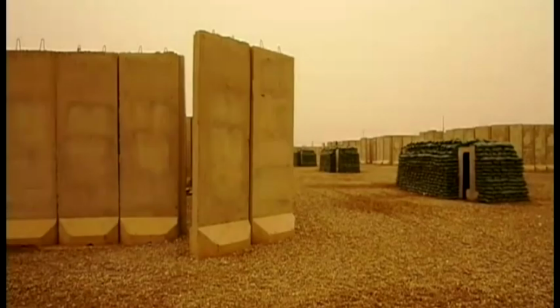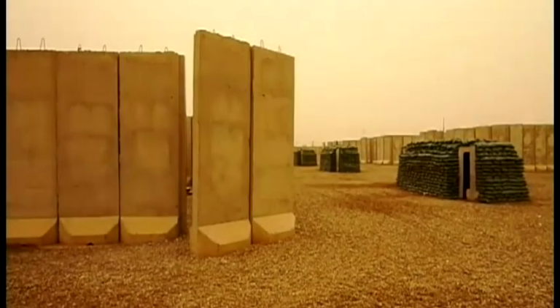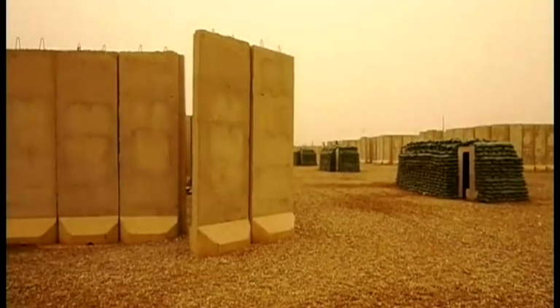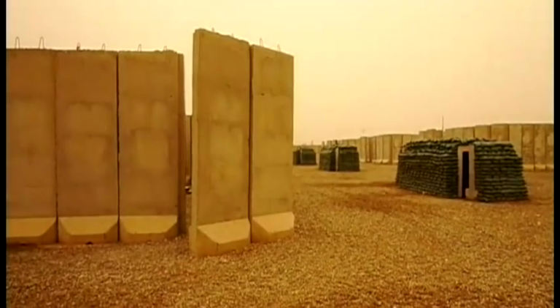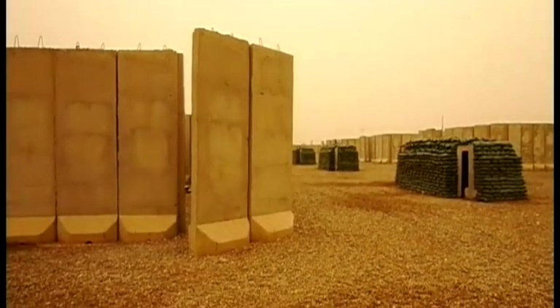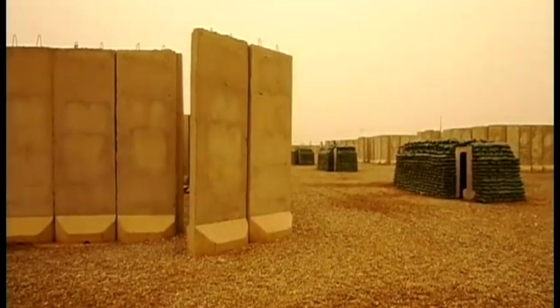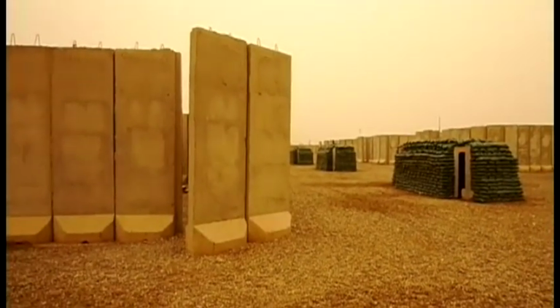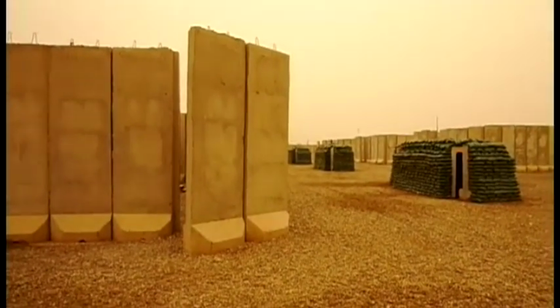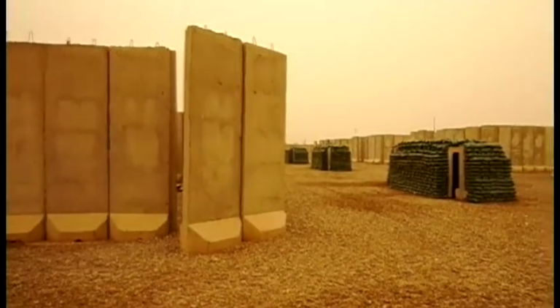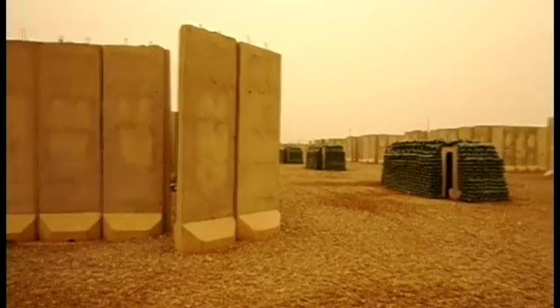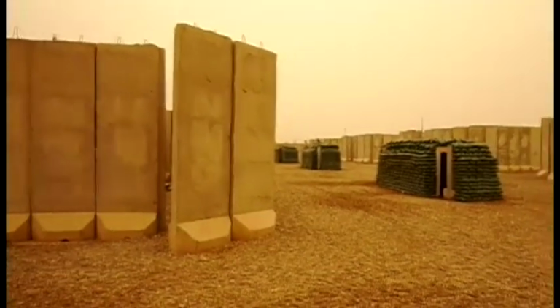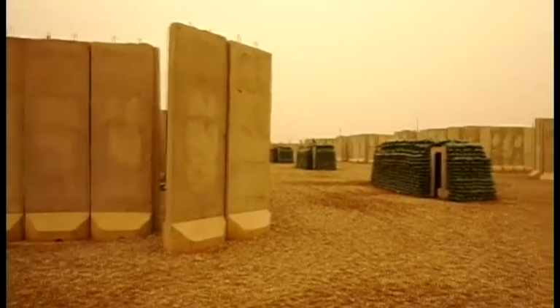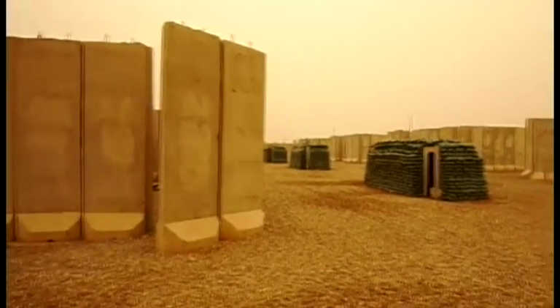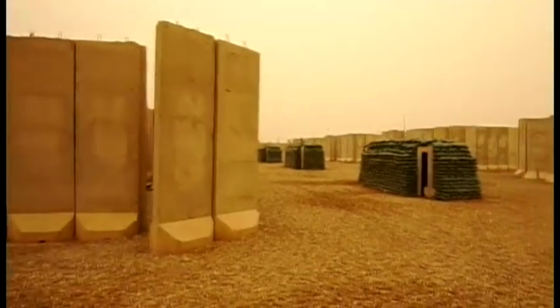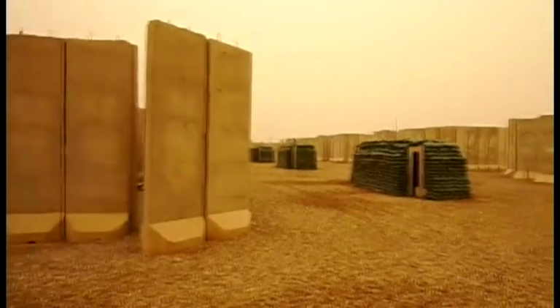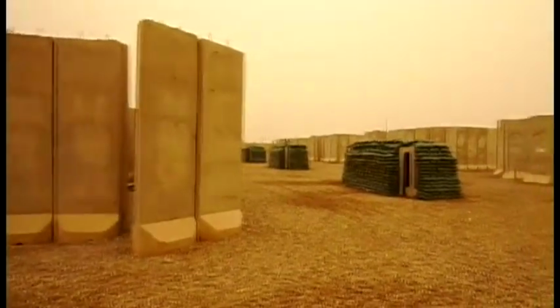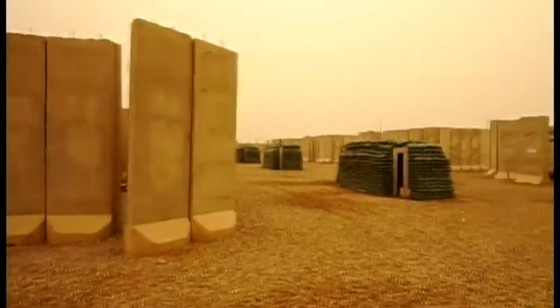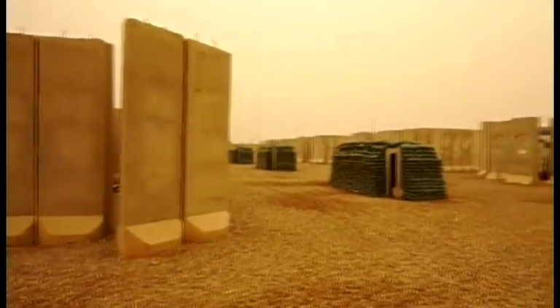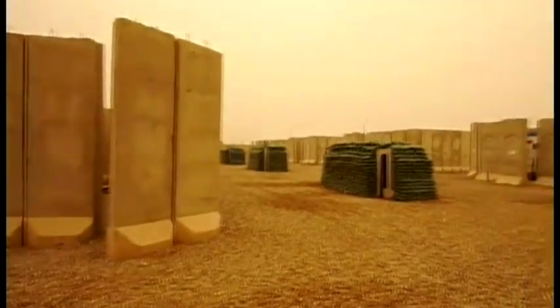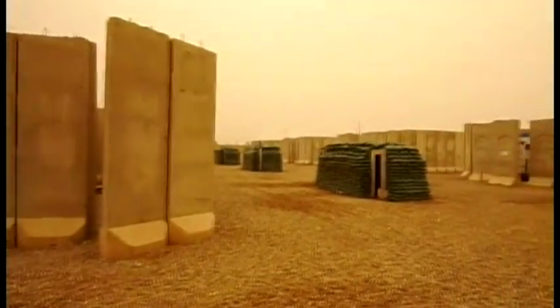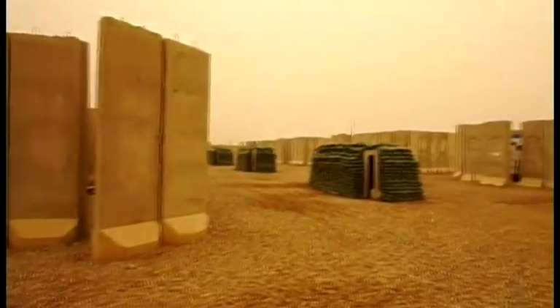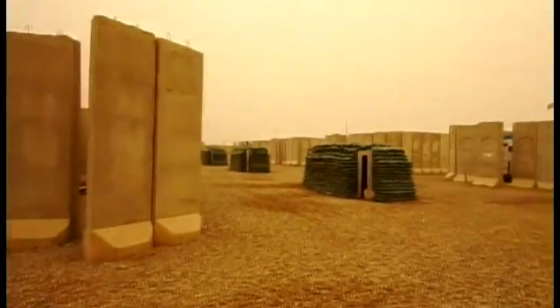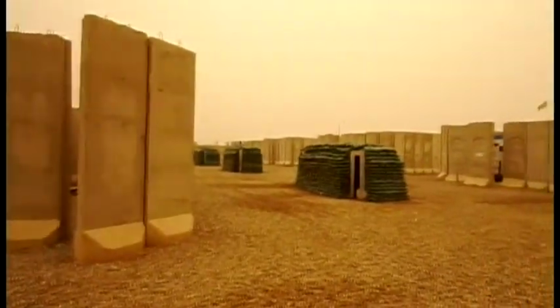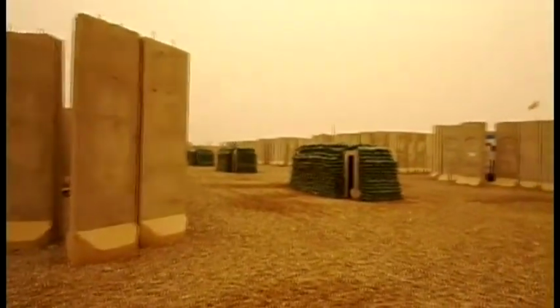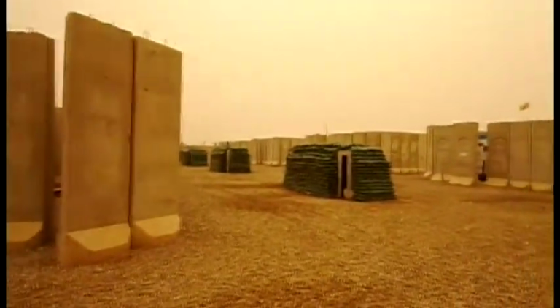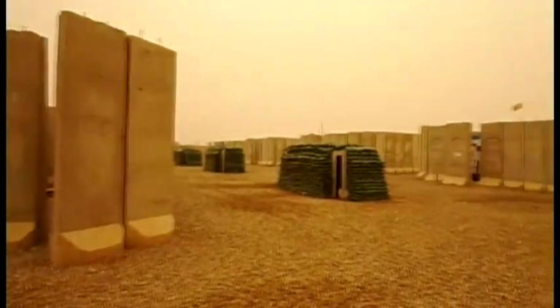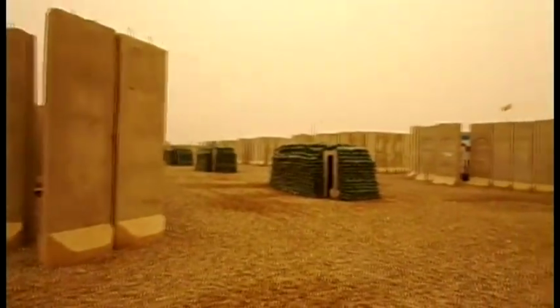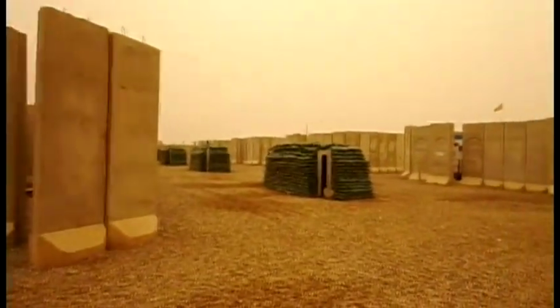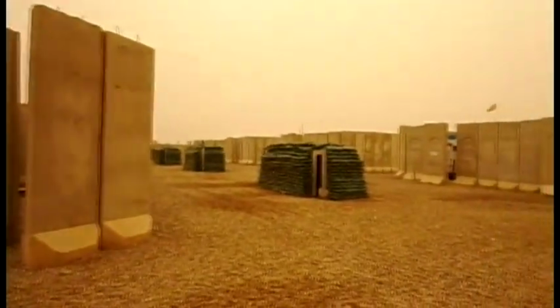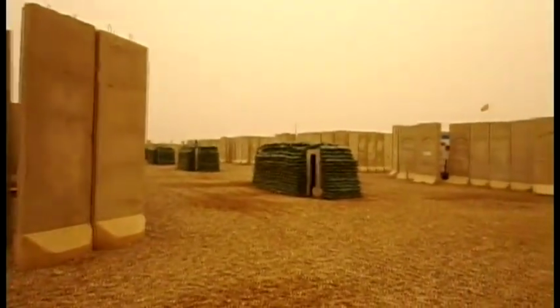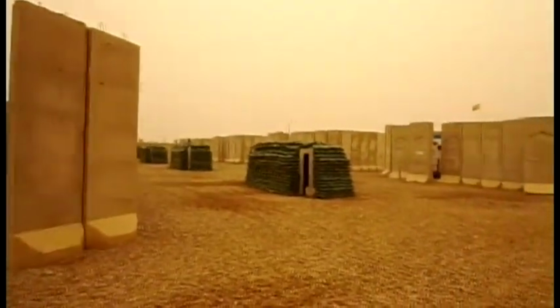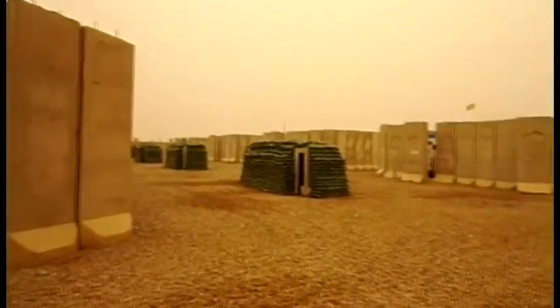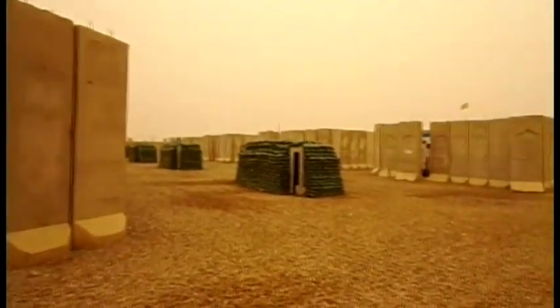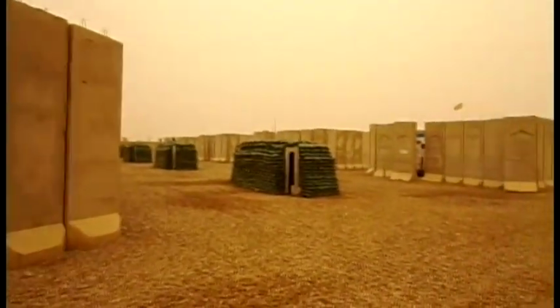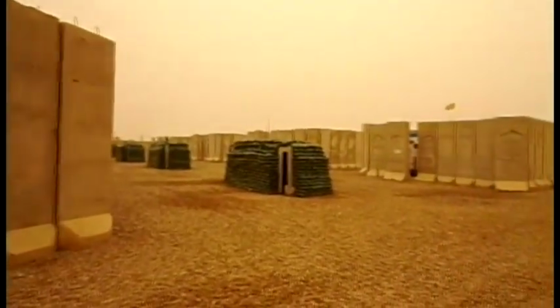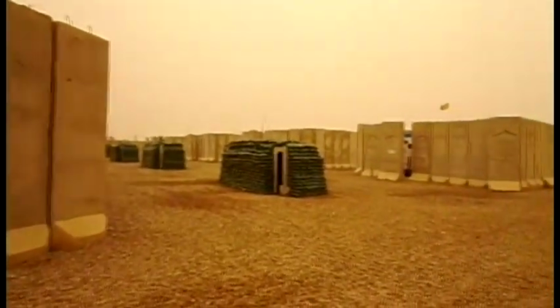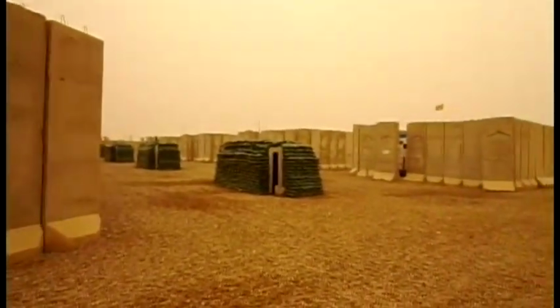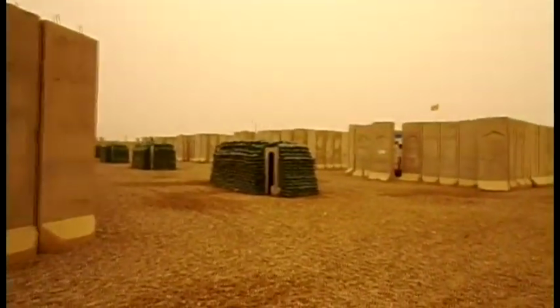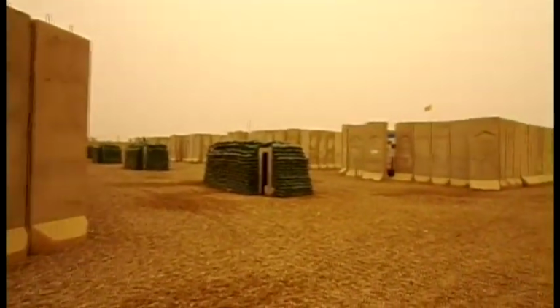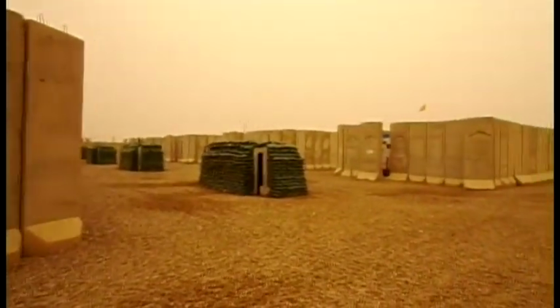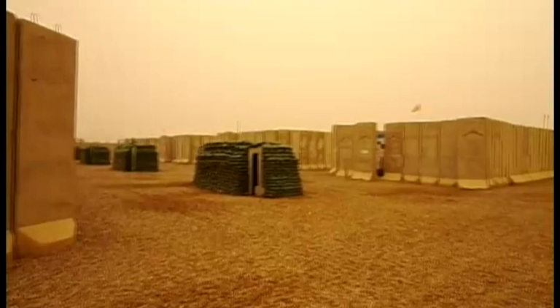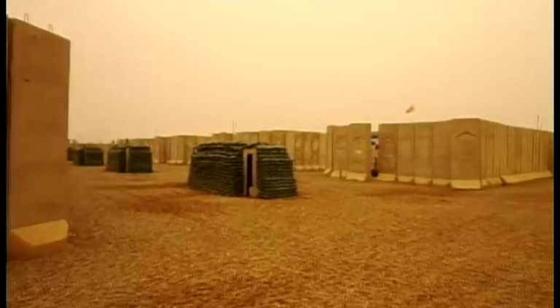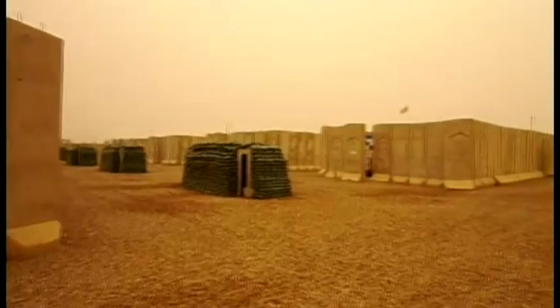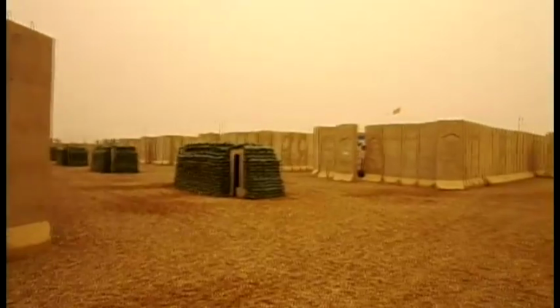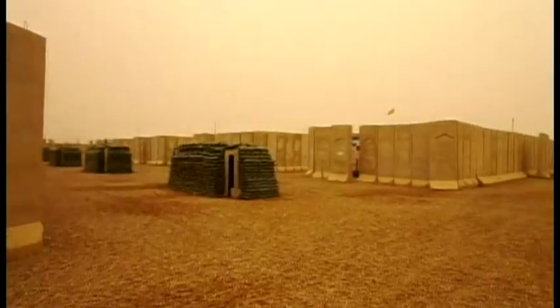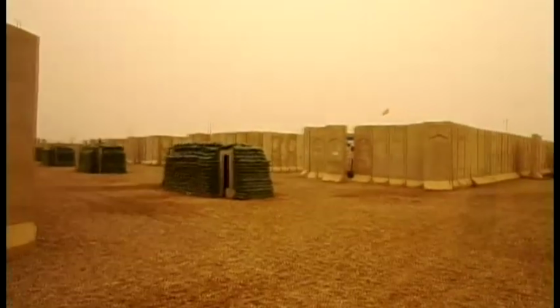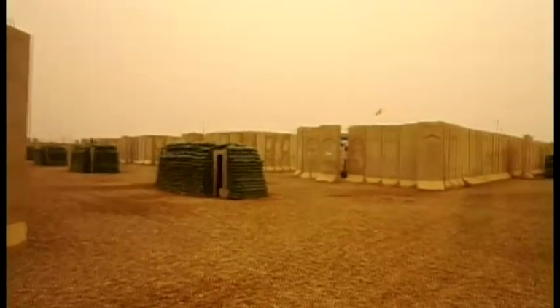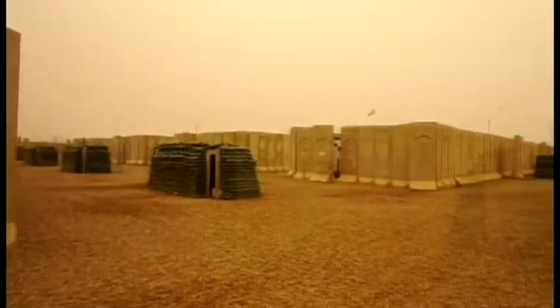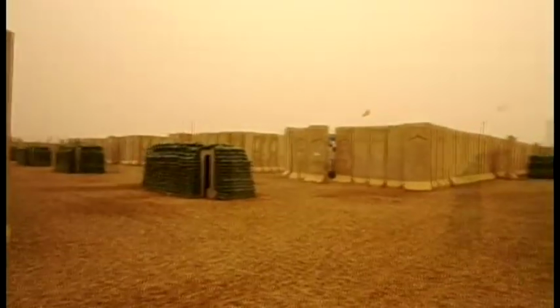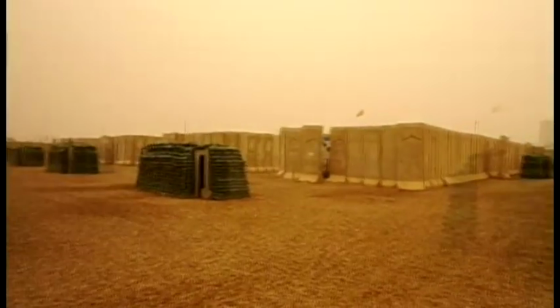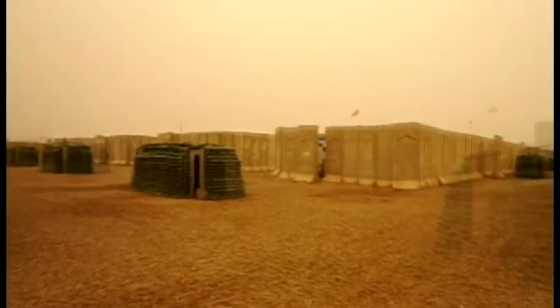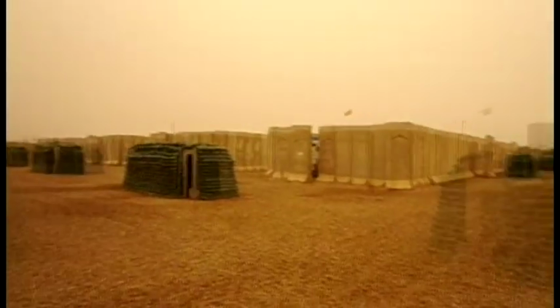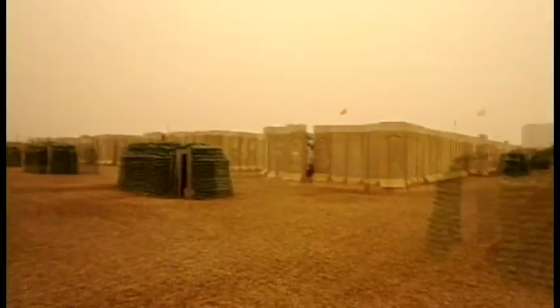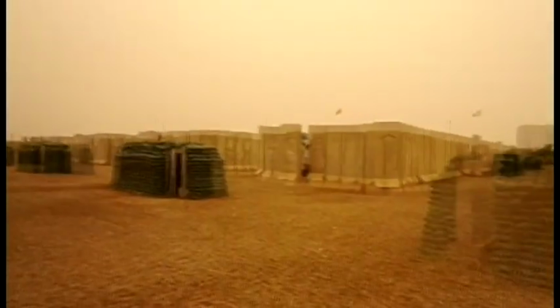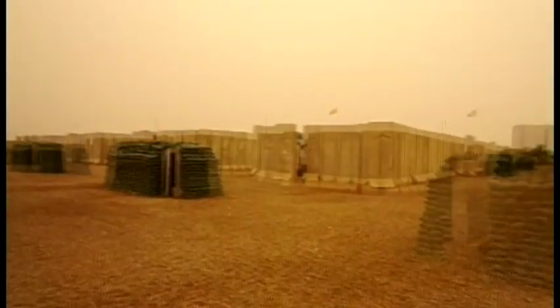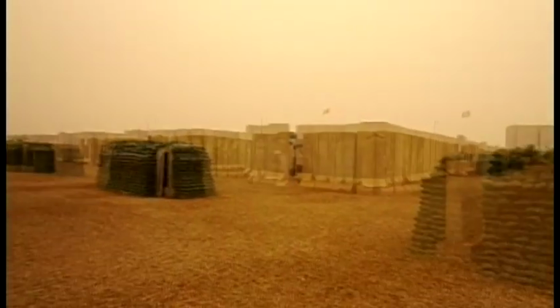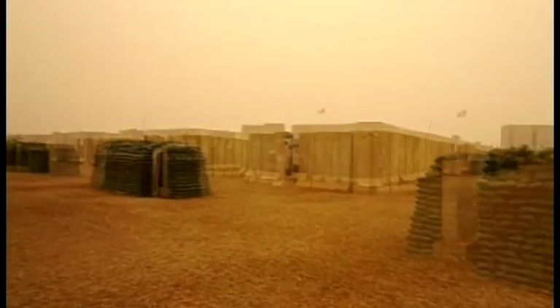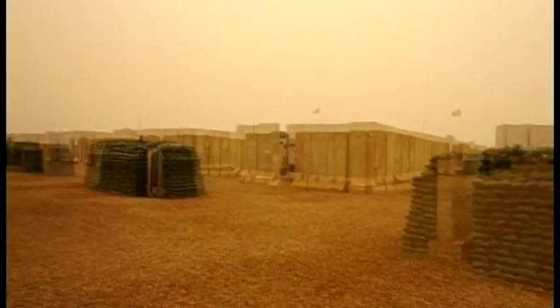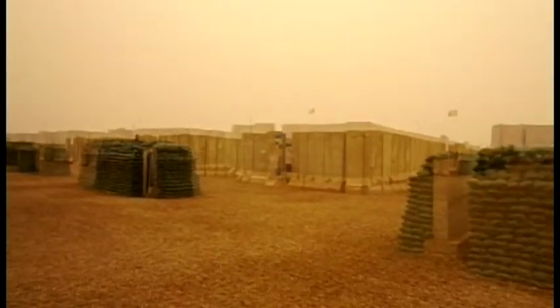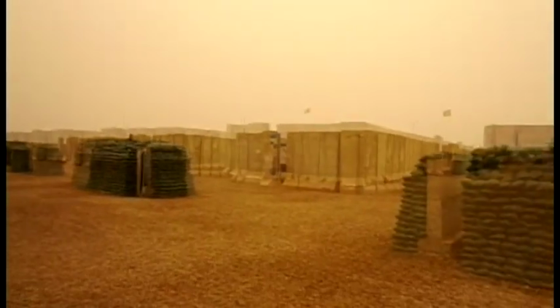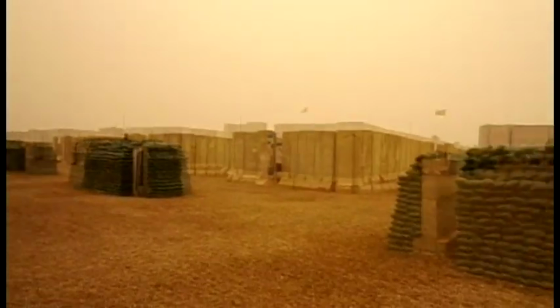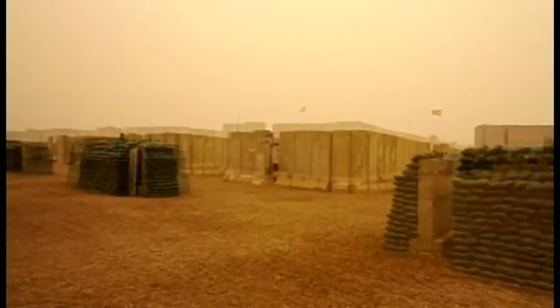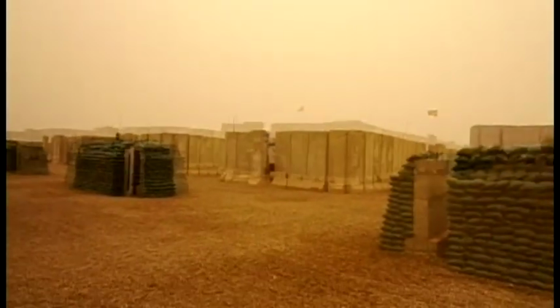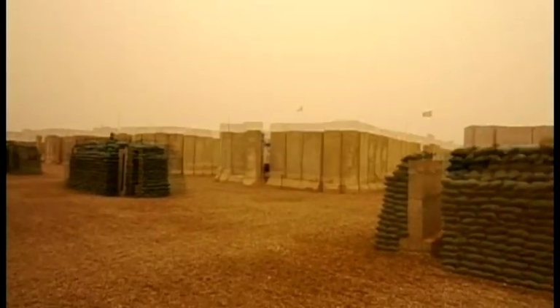This is Victory Base Complex in Baghdad, Iraq. This is where I stayed for 996 days.